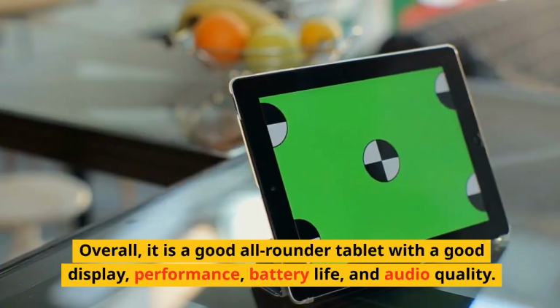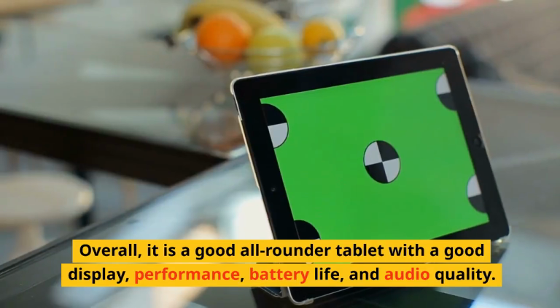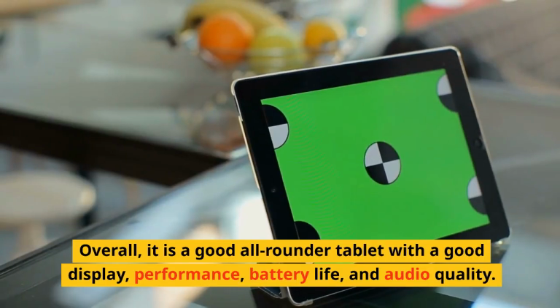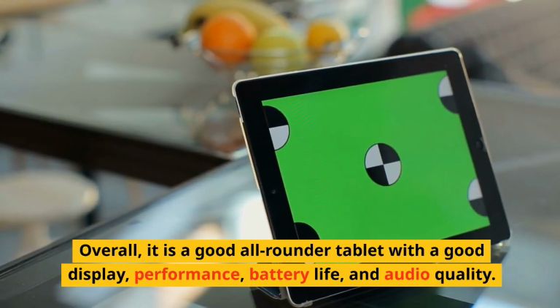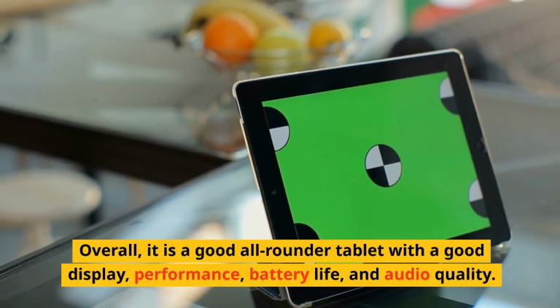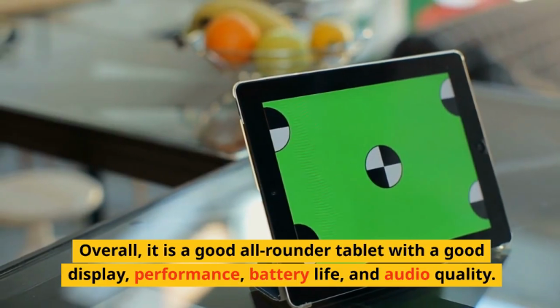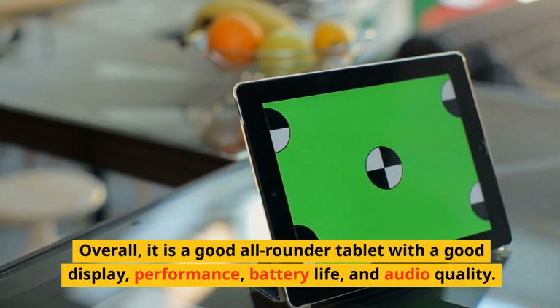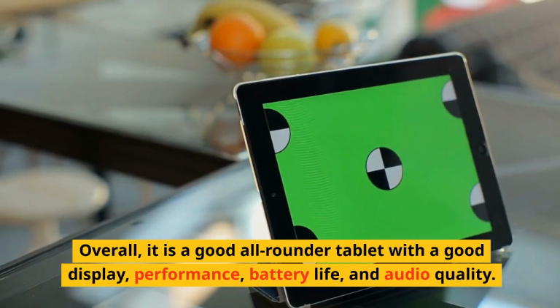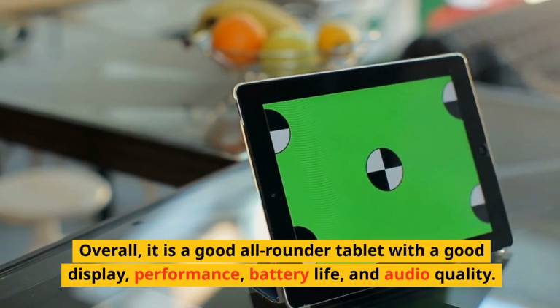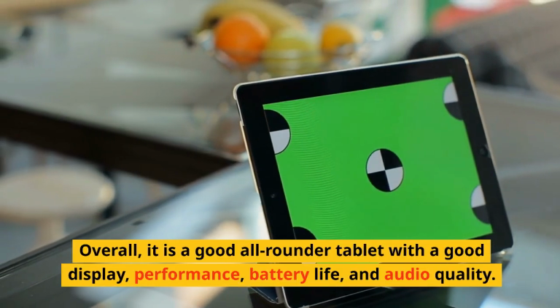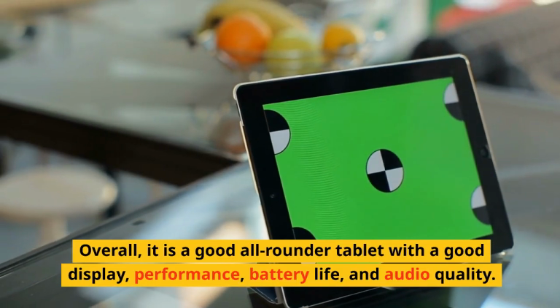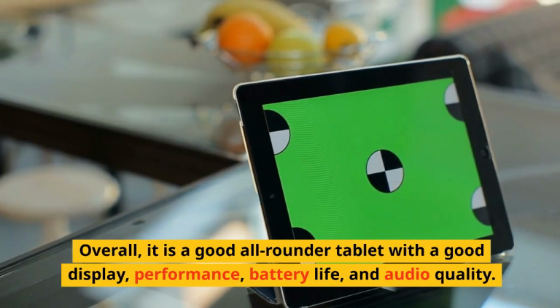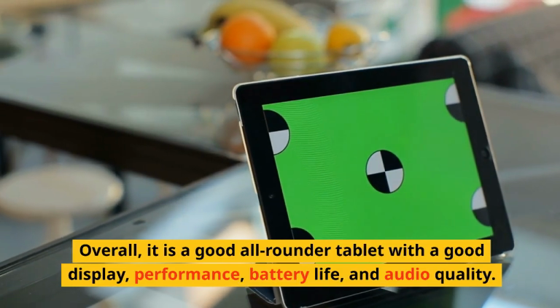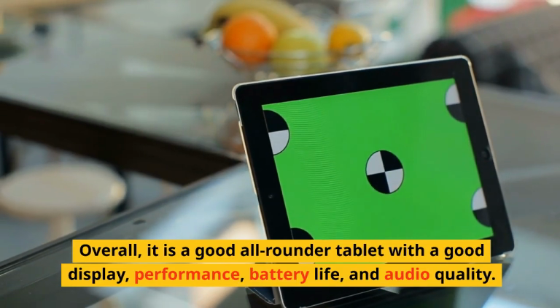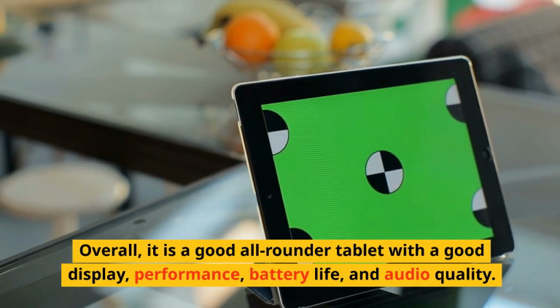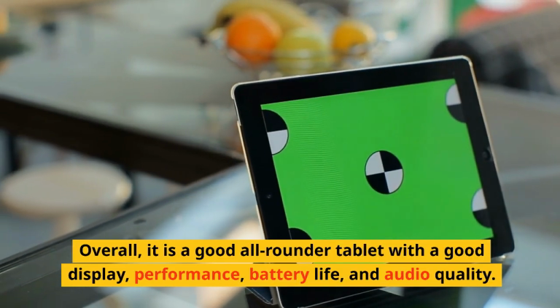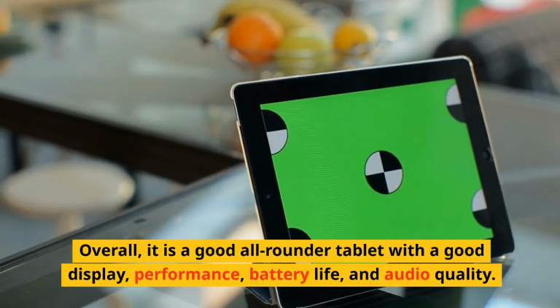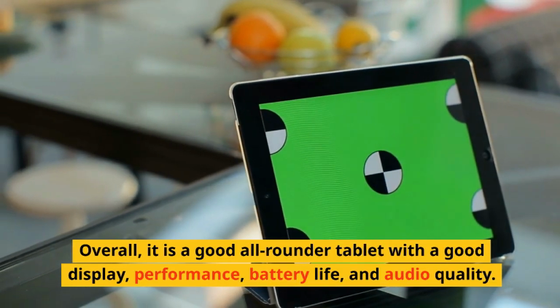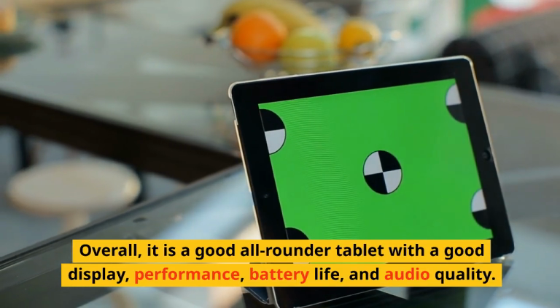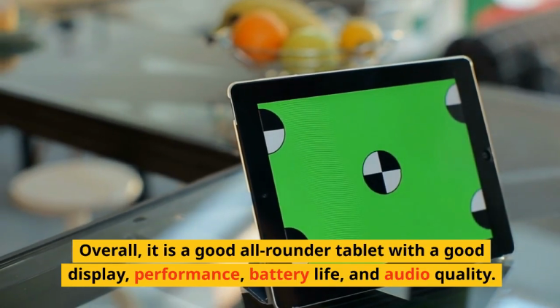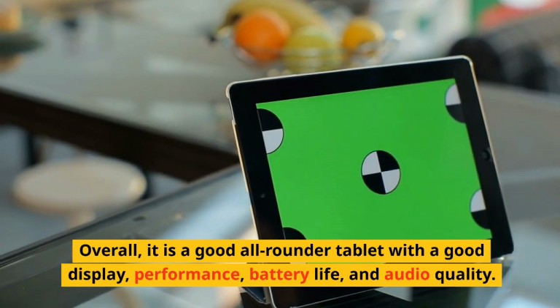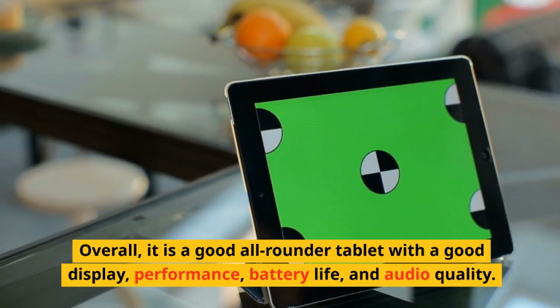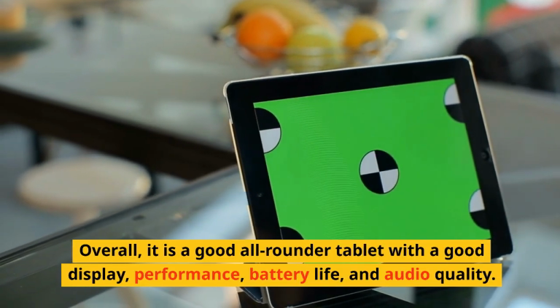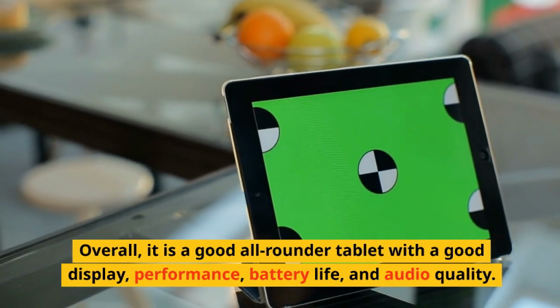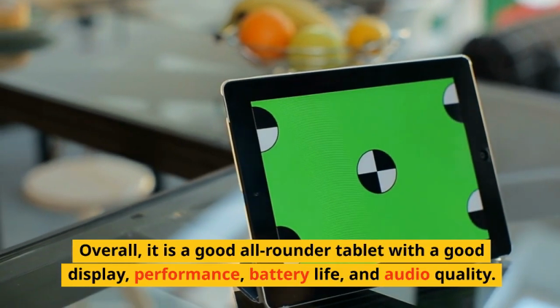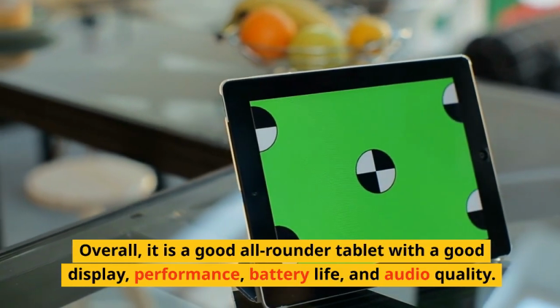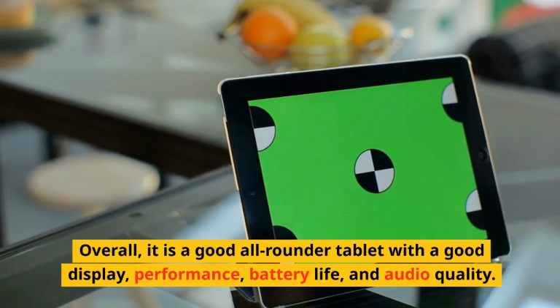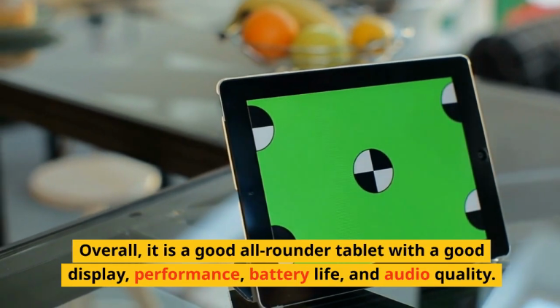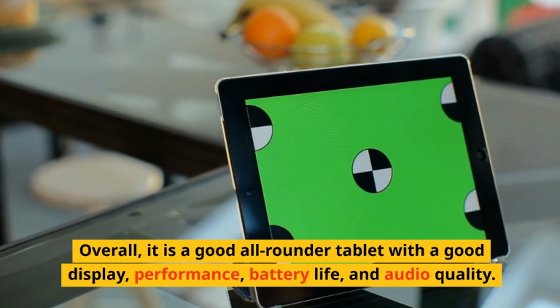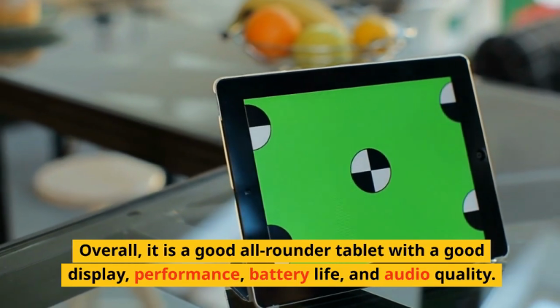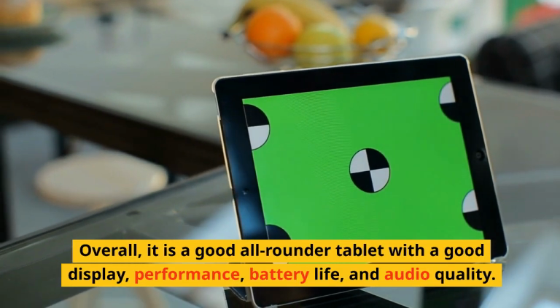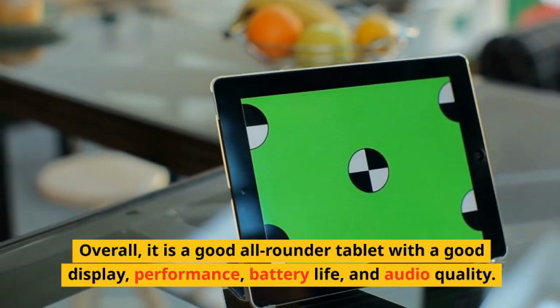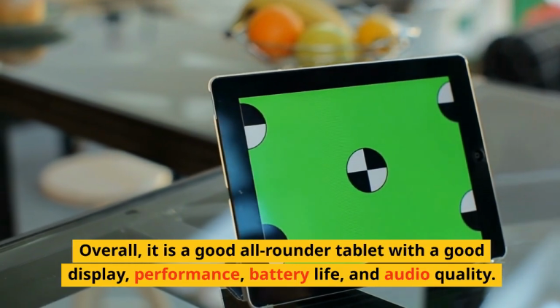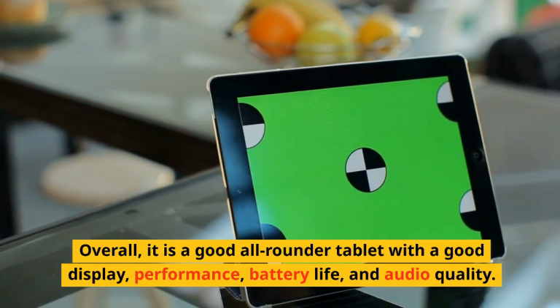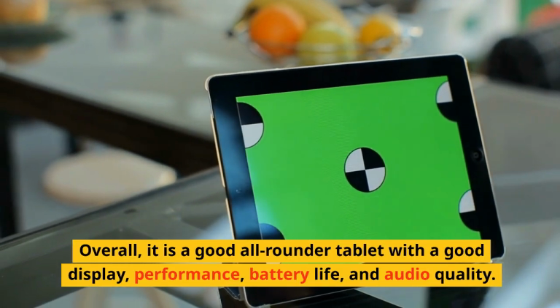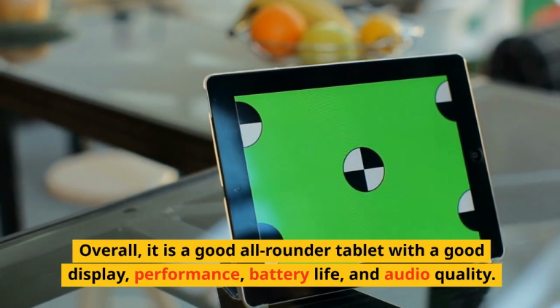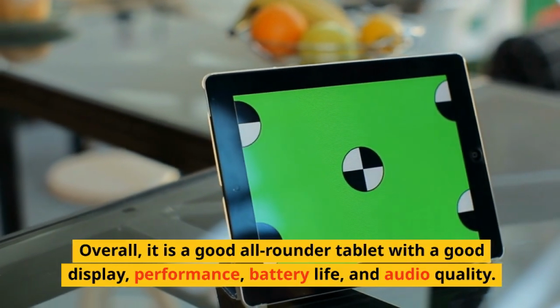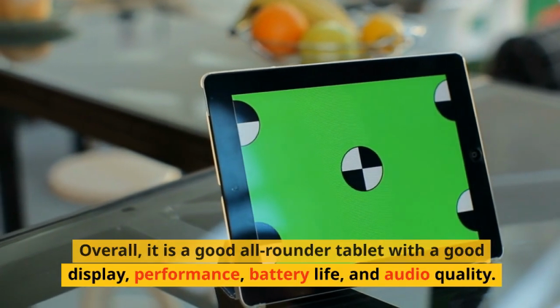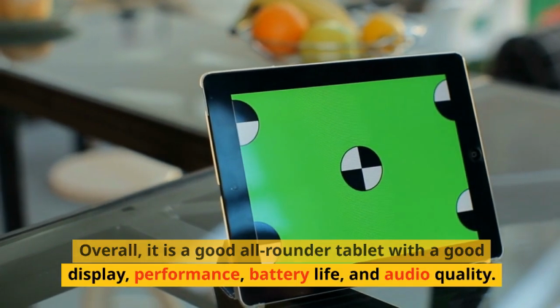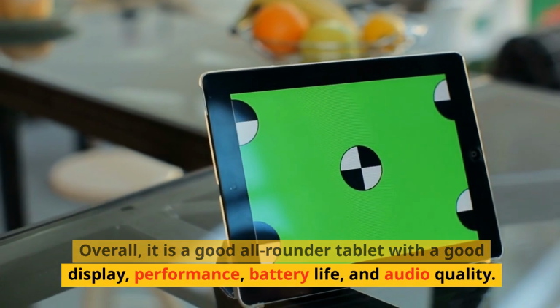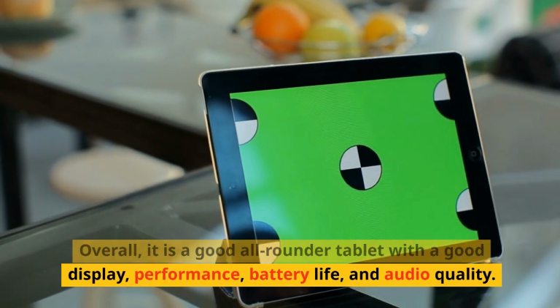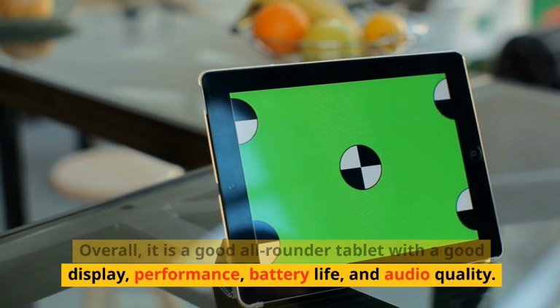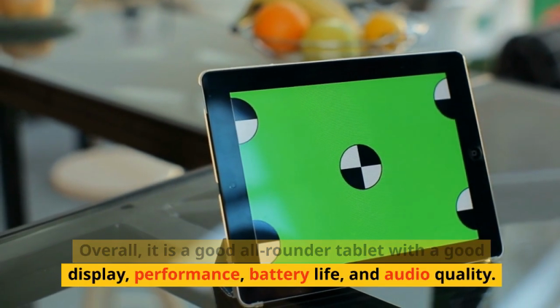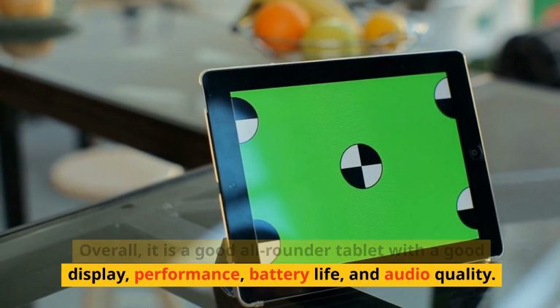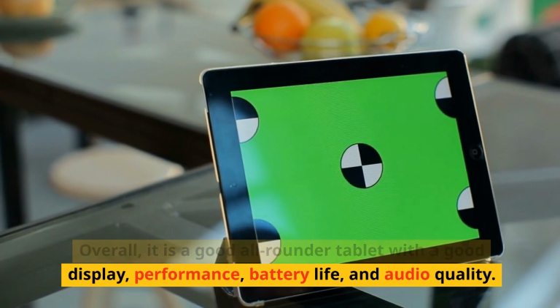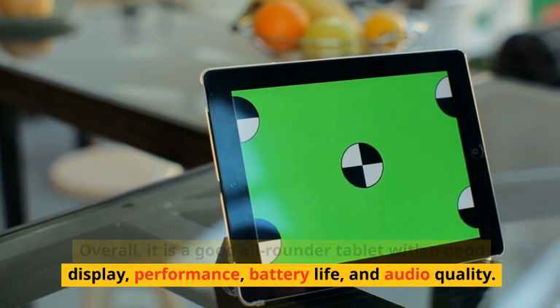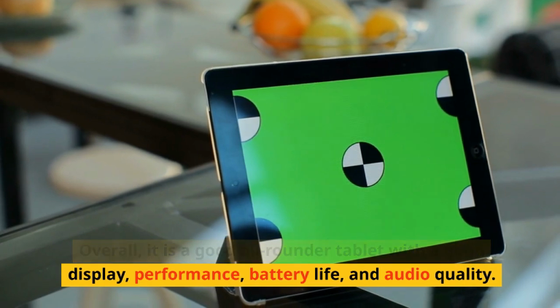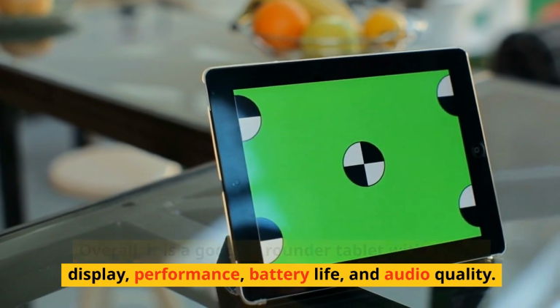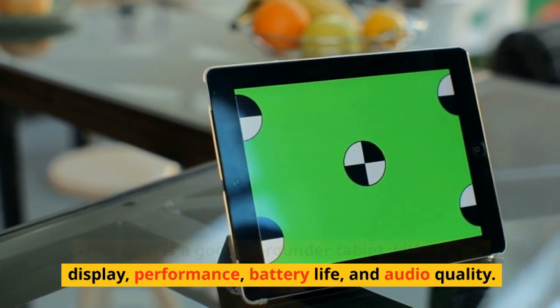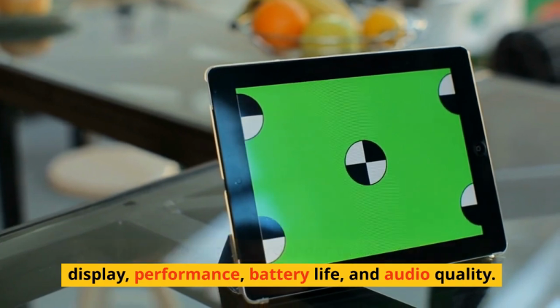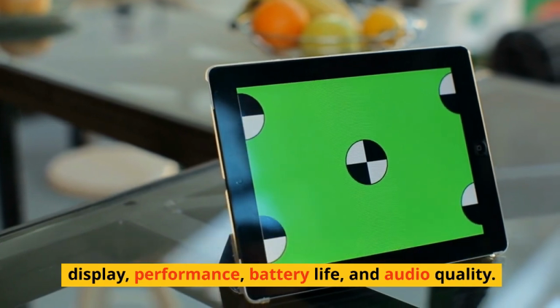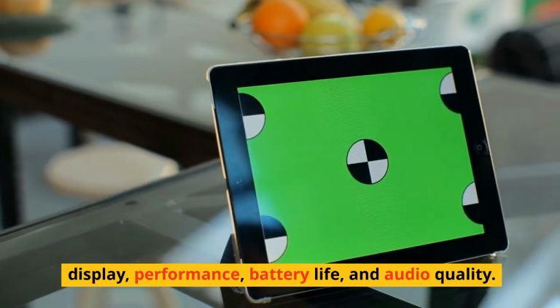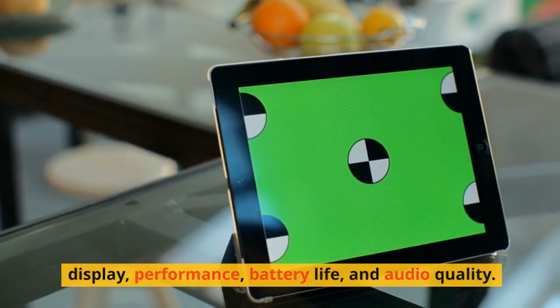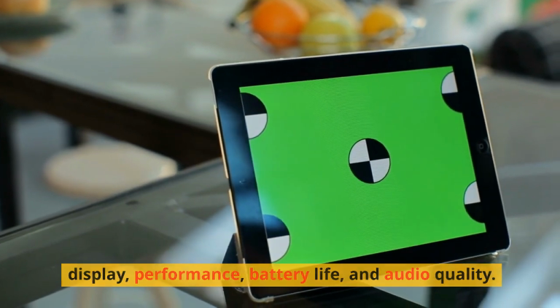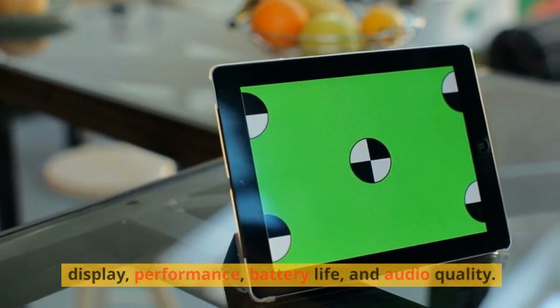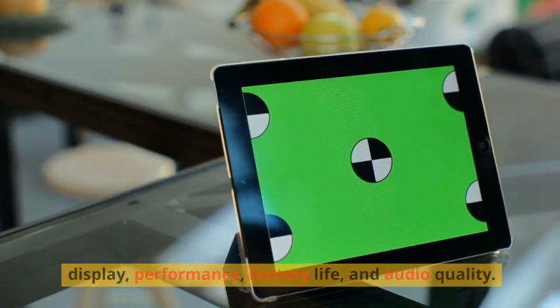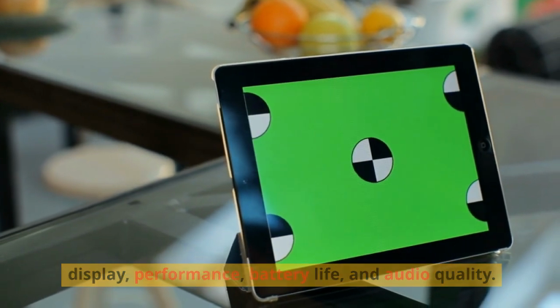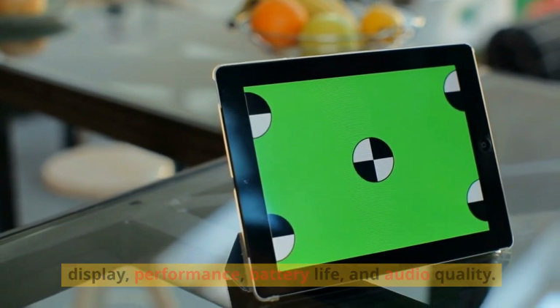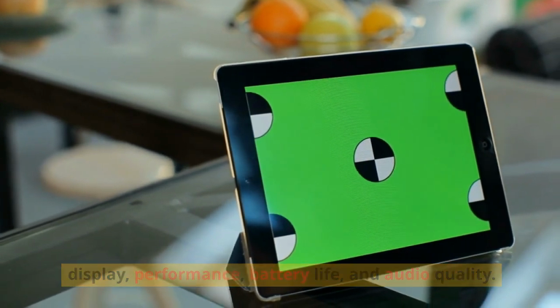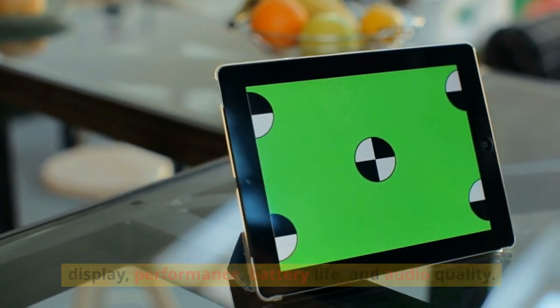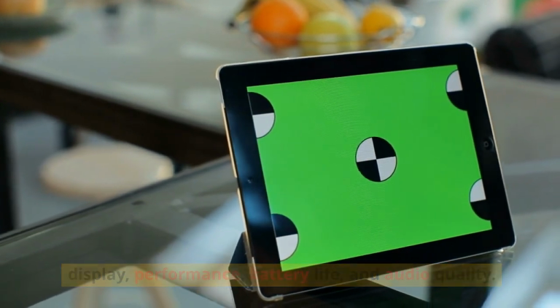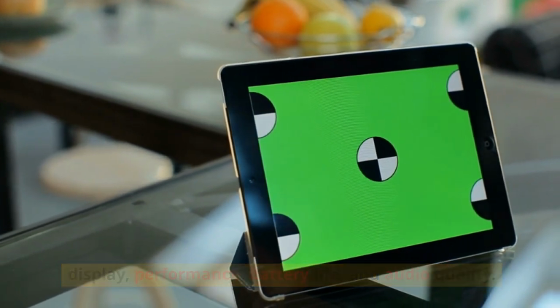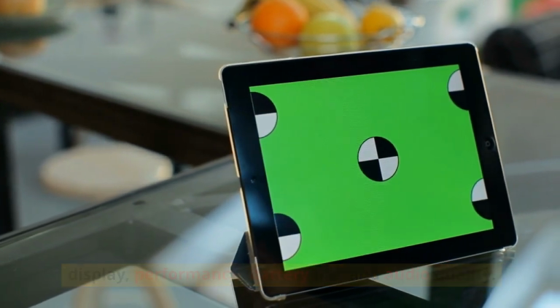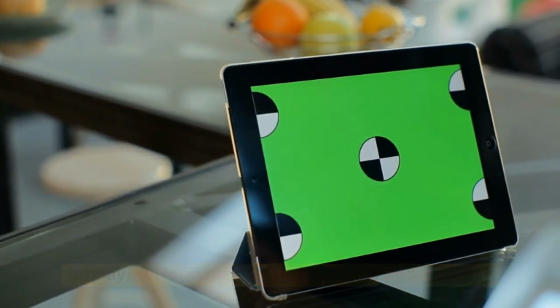Overall, it is a good all-rounder tablet with a good display, performance, battery life, and audio quality.